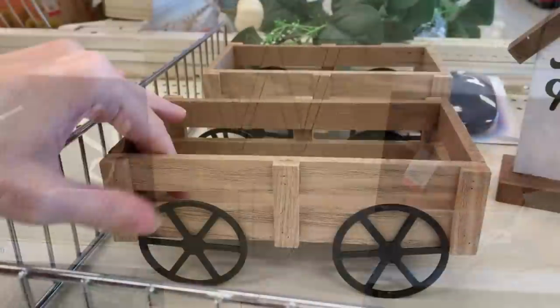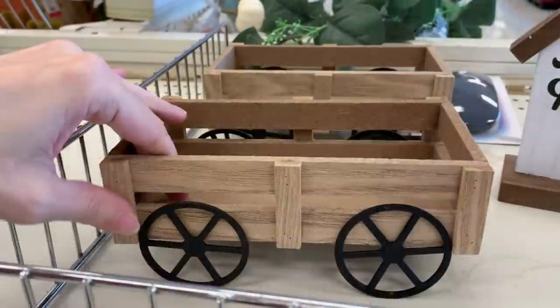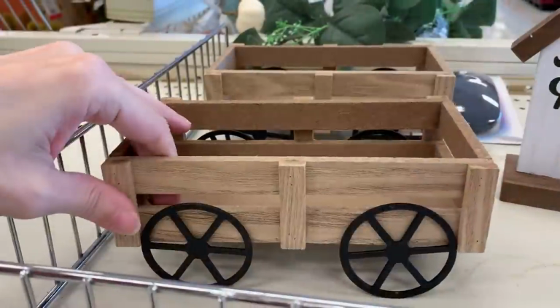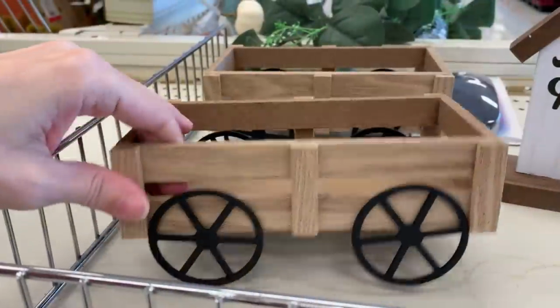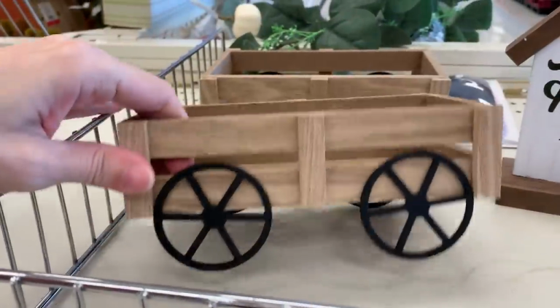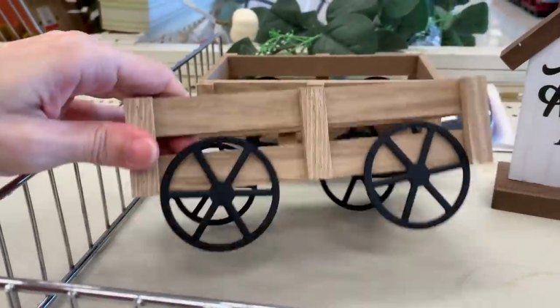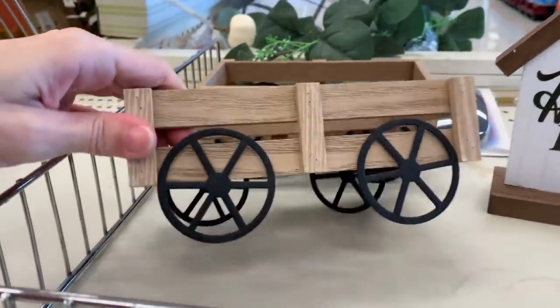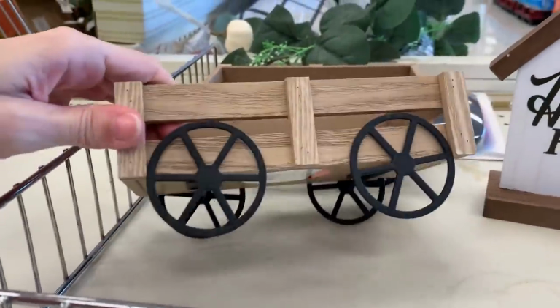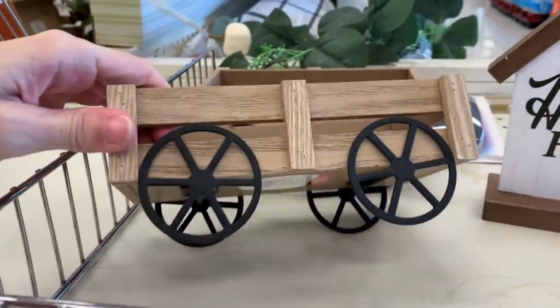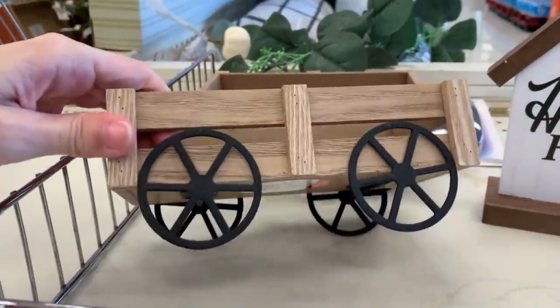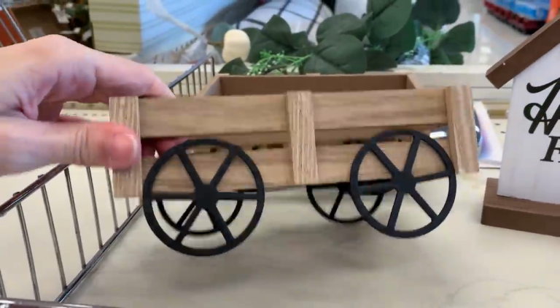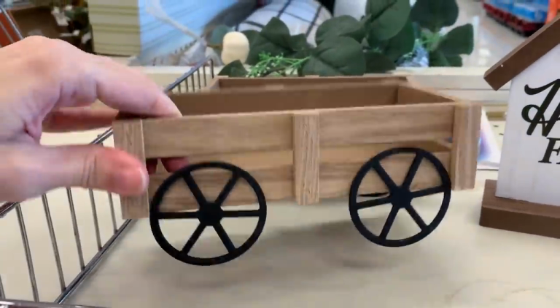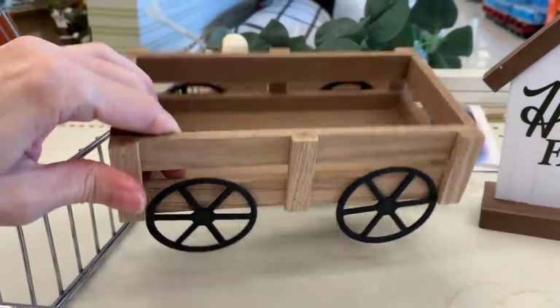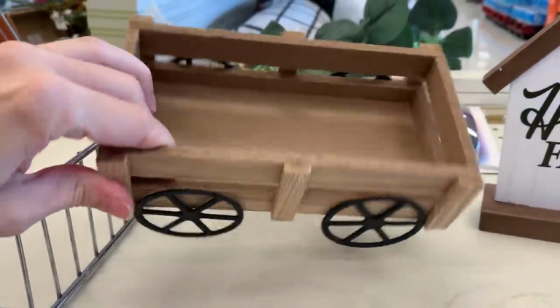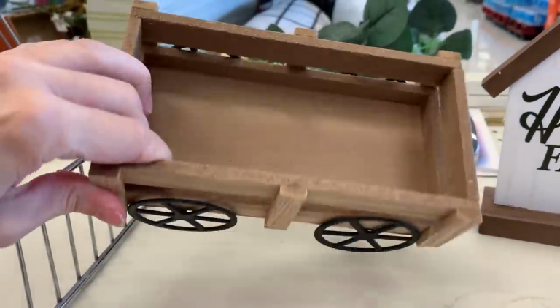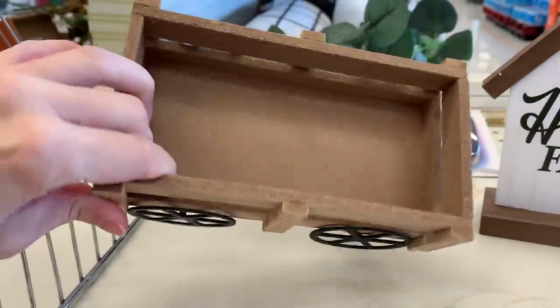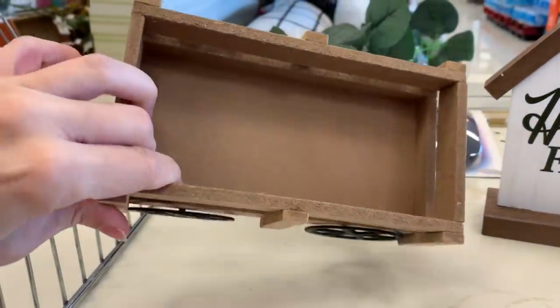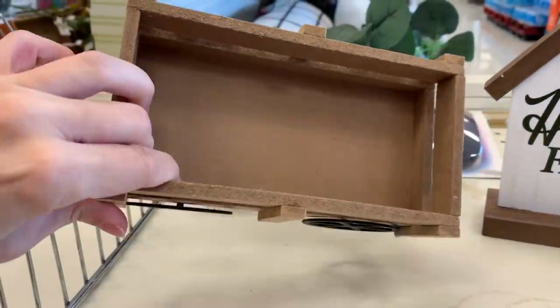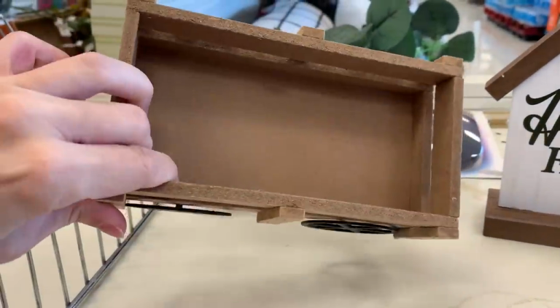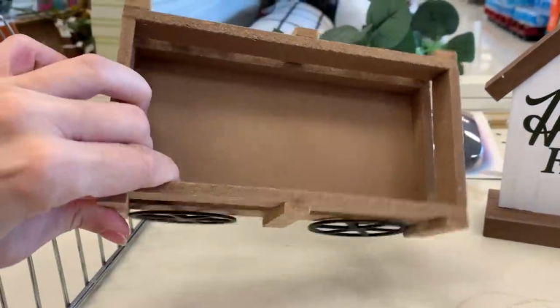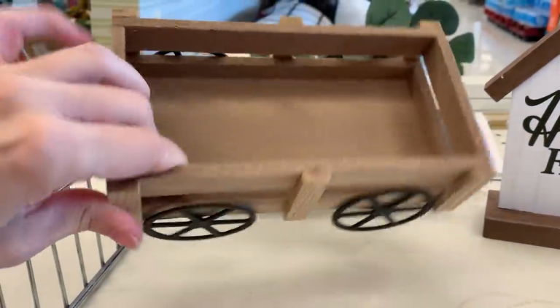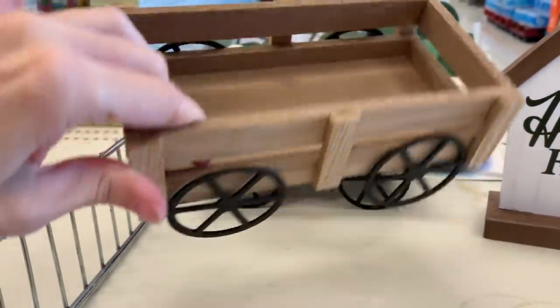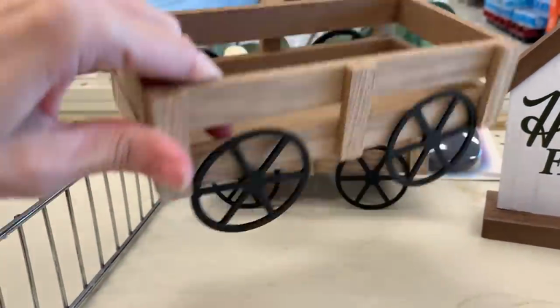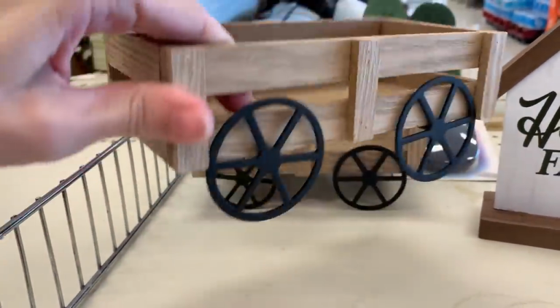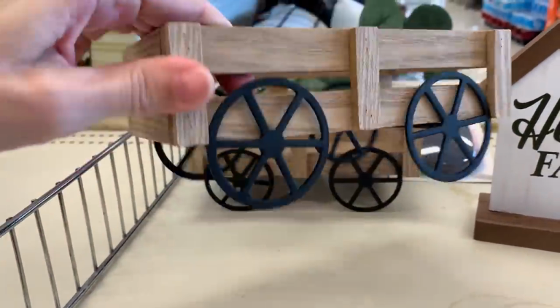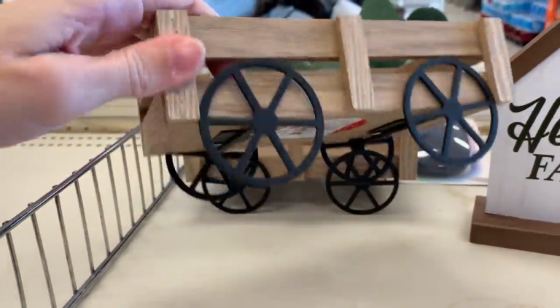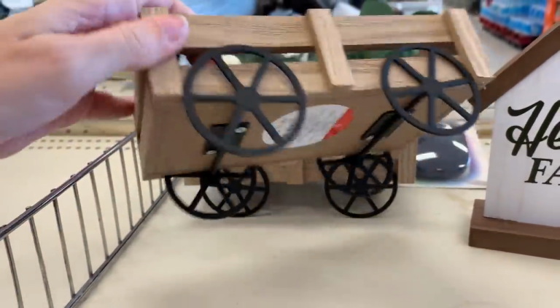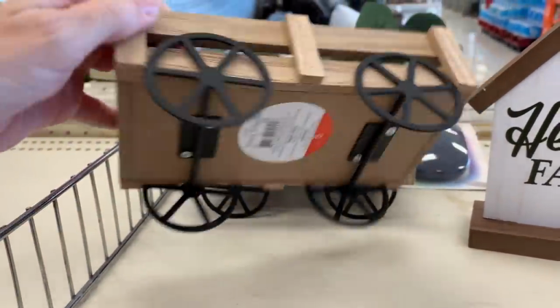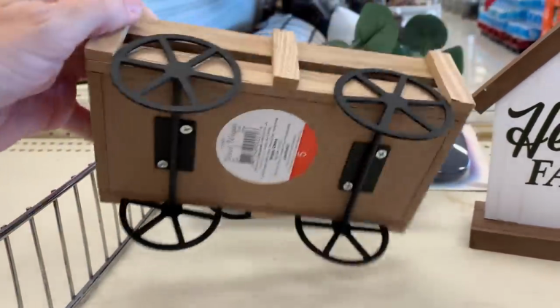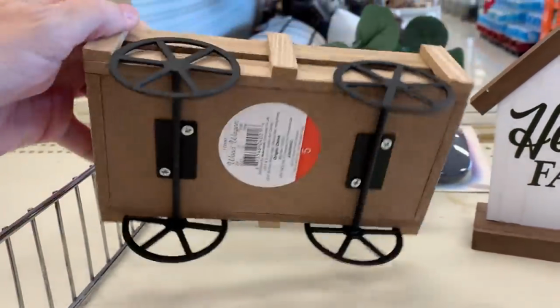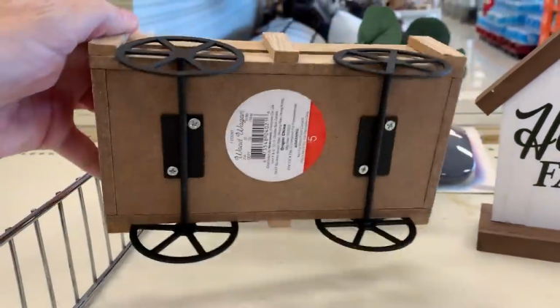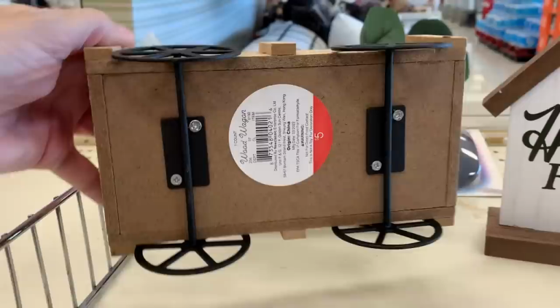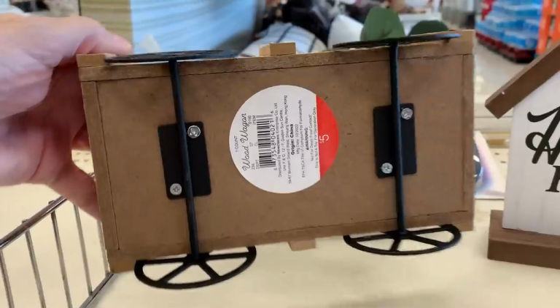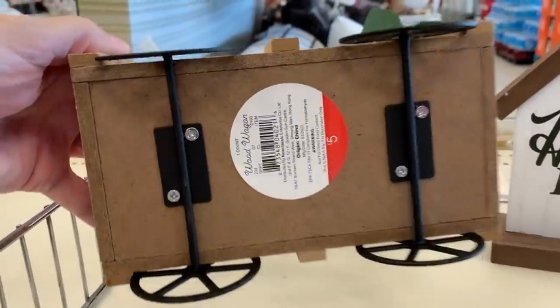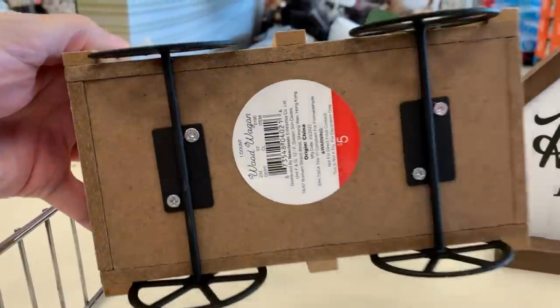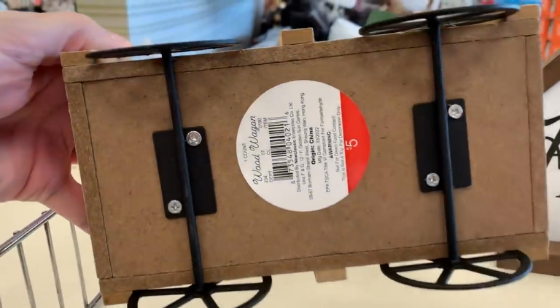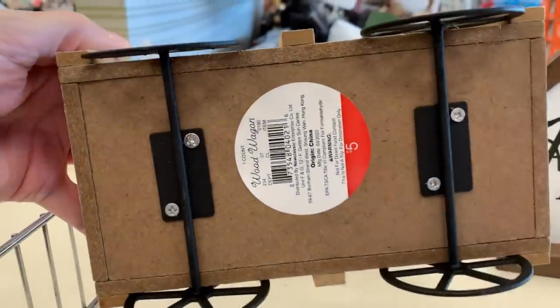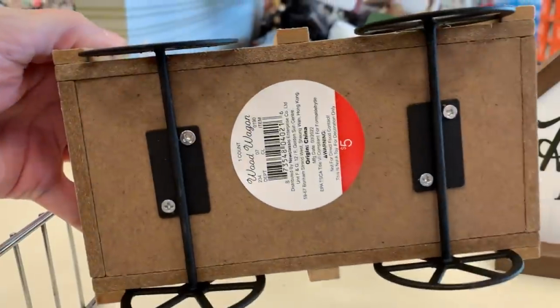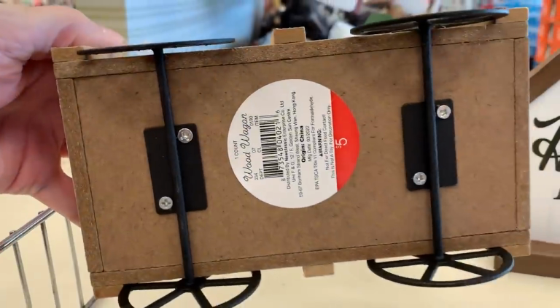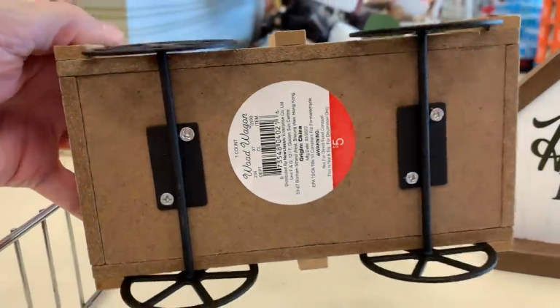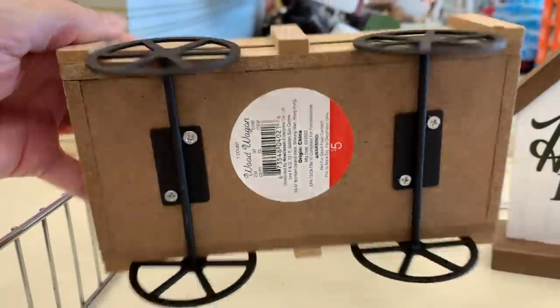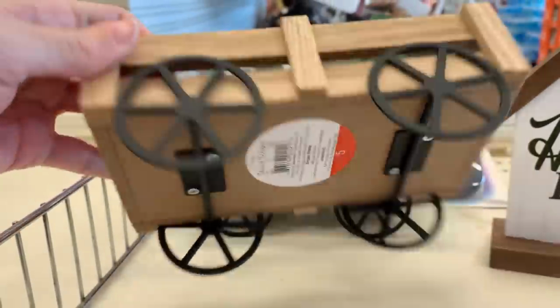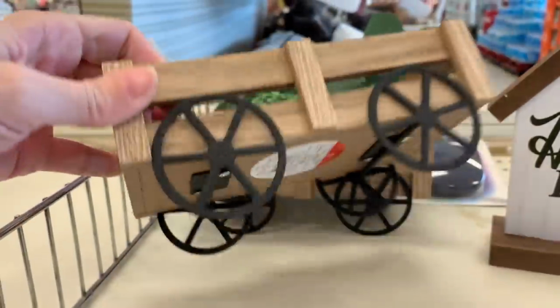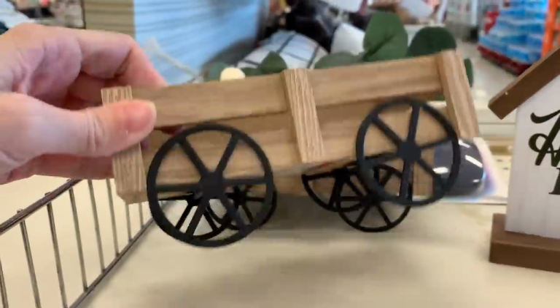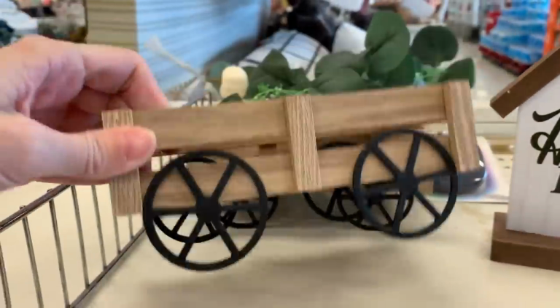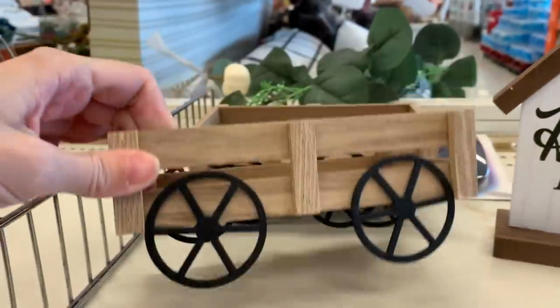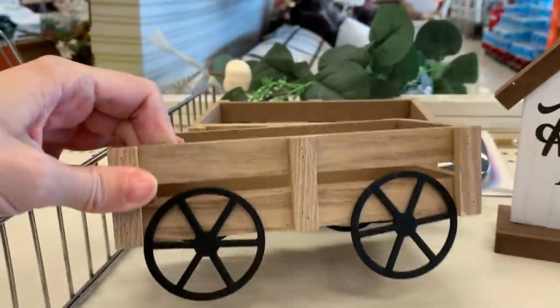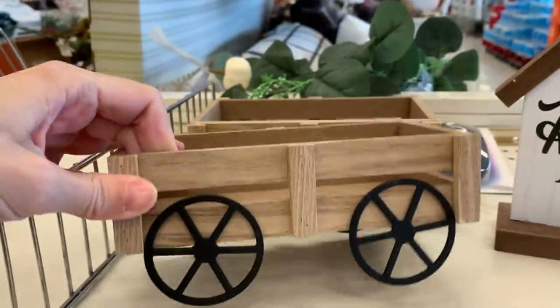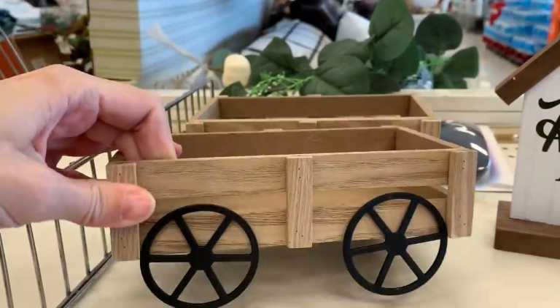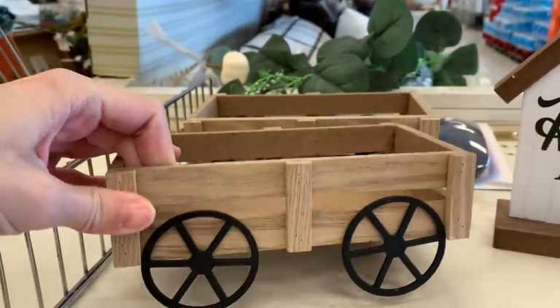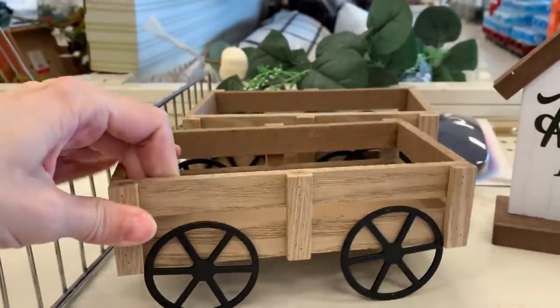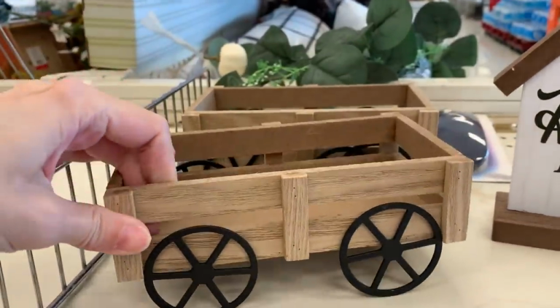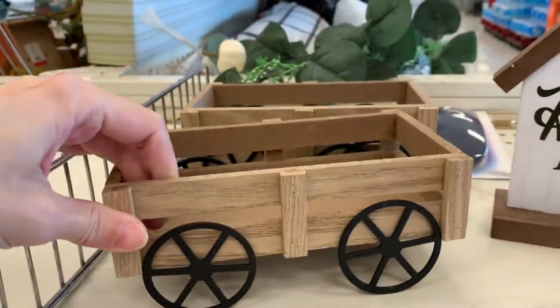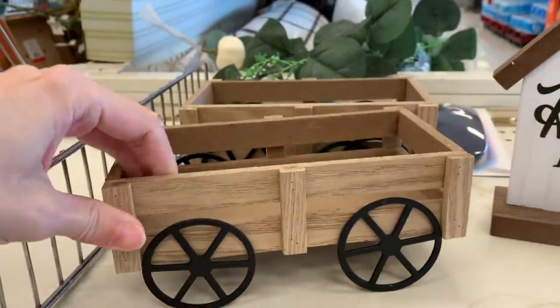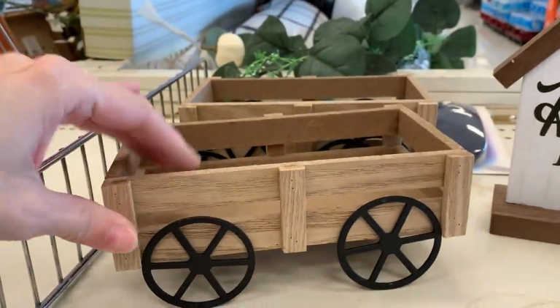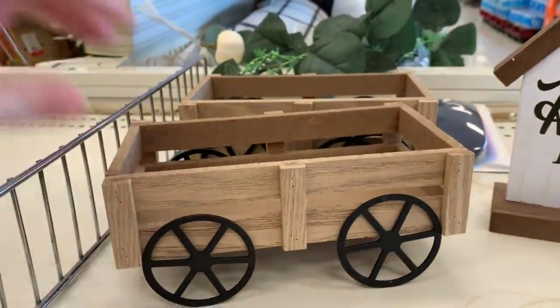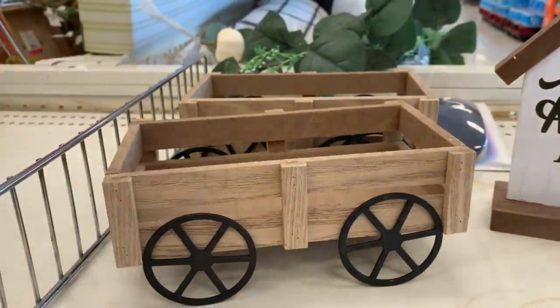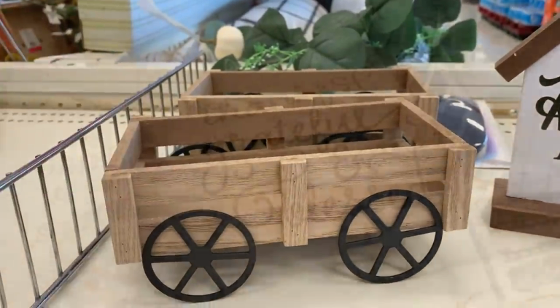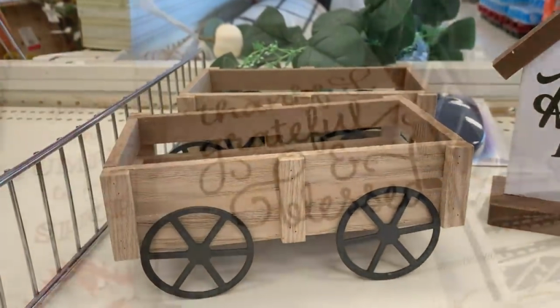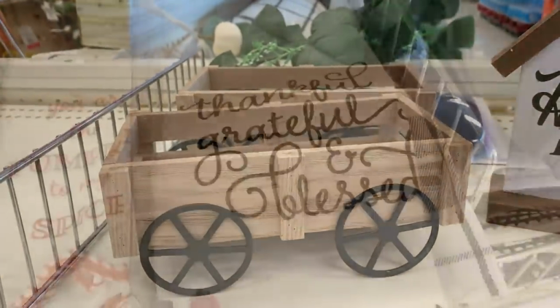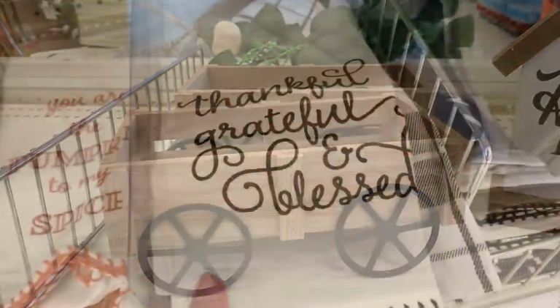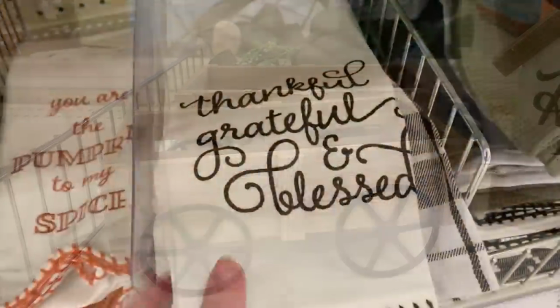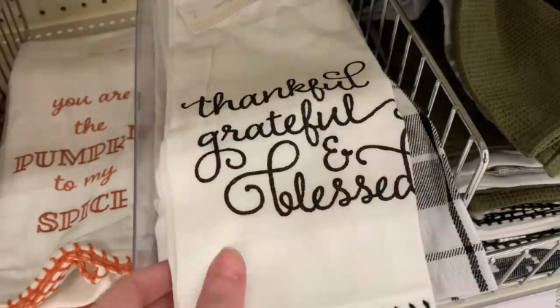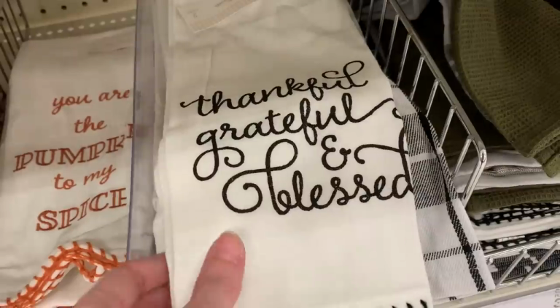These little wooden carts are cute. They have metal wheels, although the wheels do not turn — they're decorative only. They're five dollars.